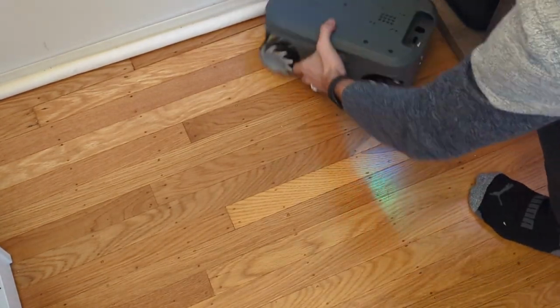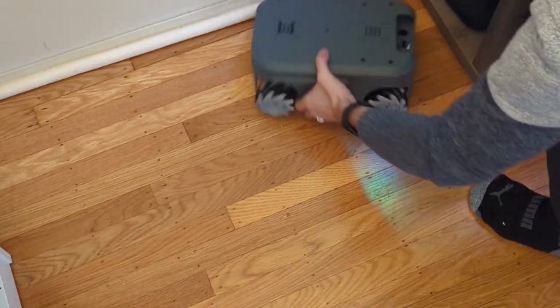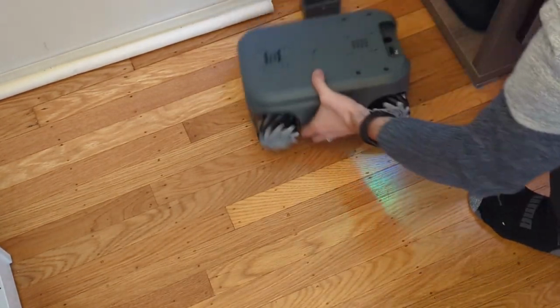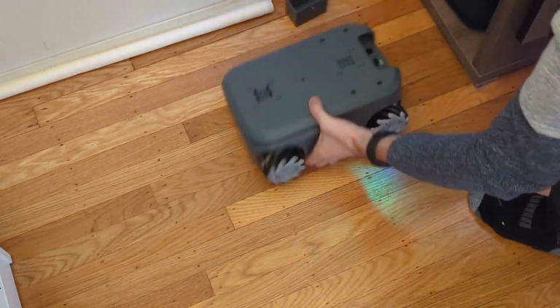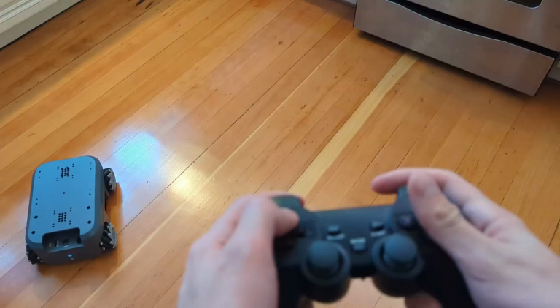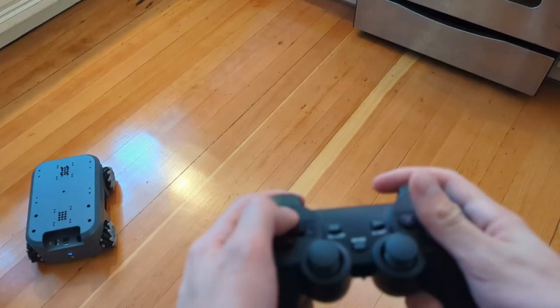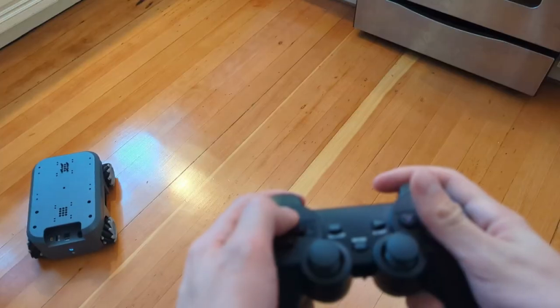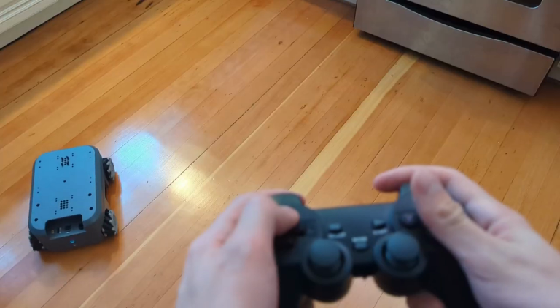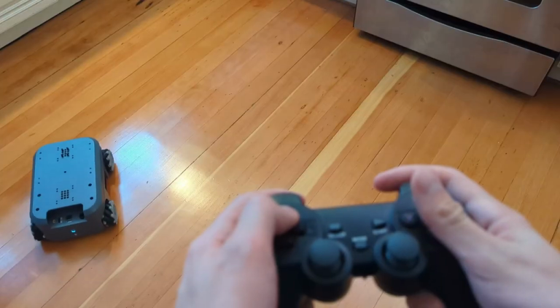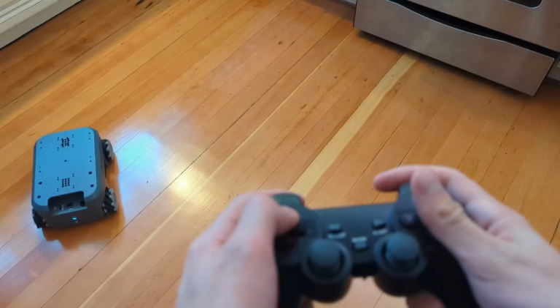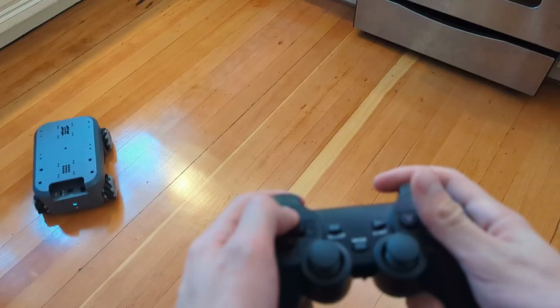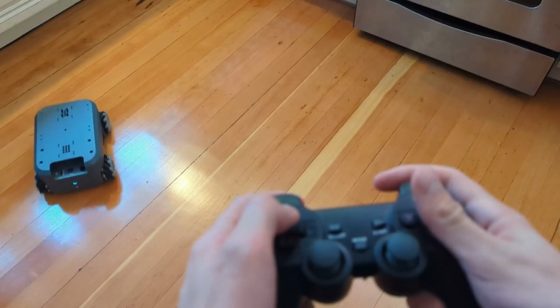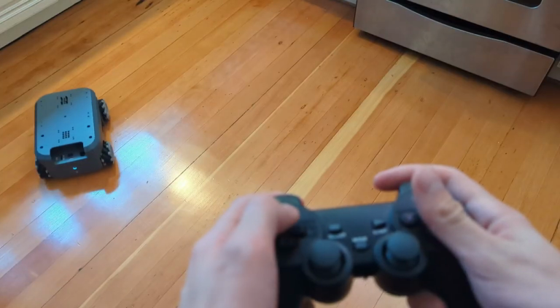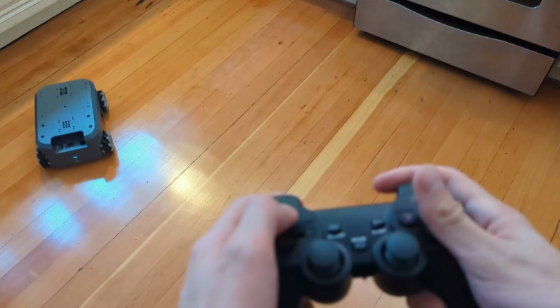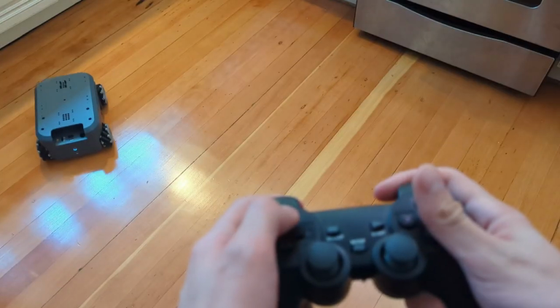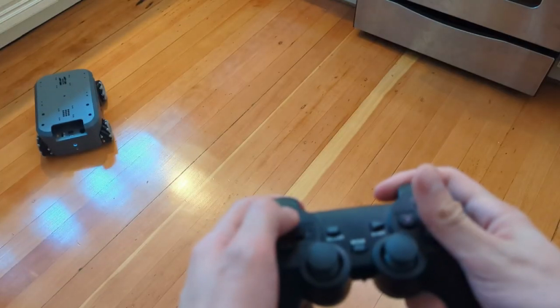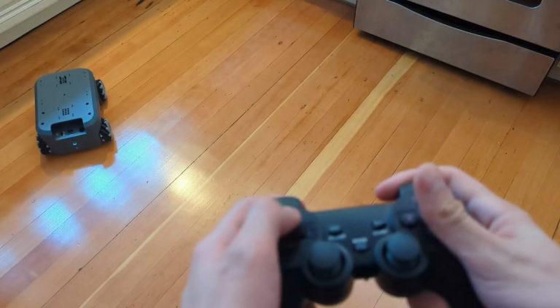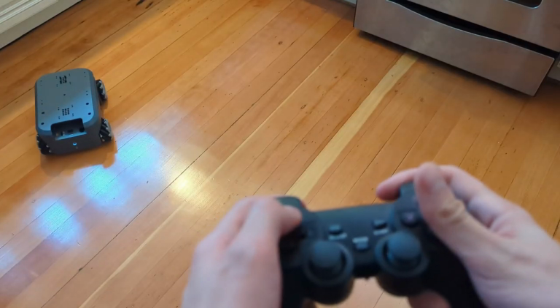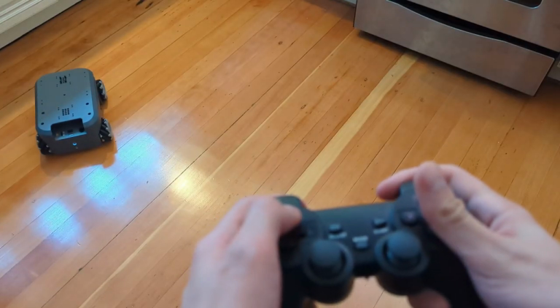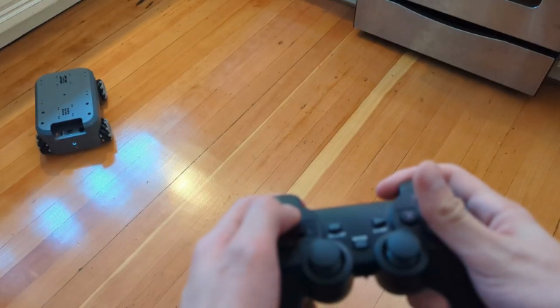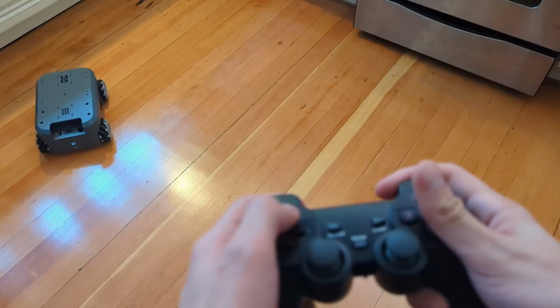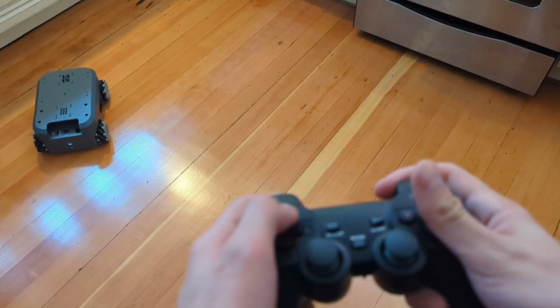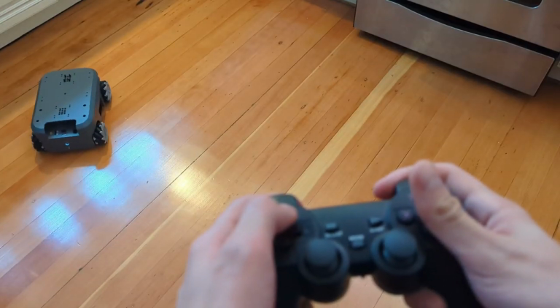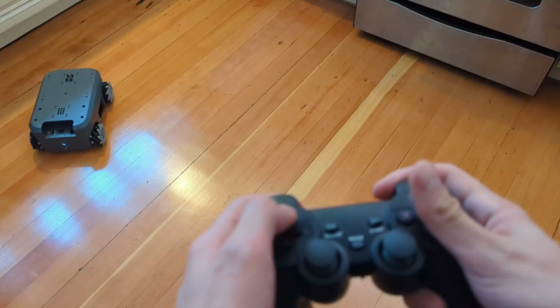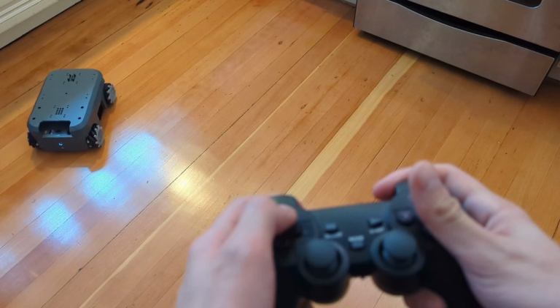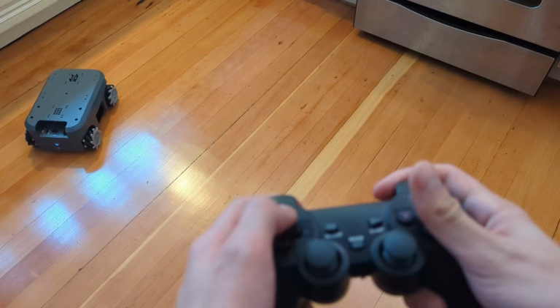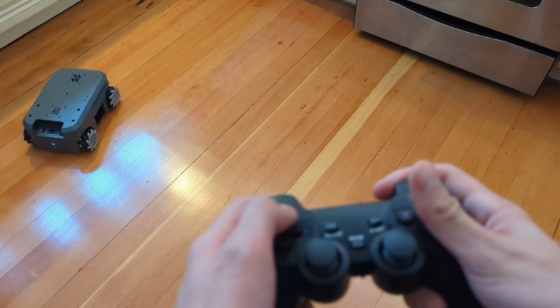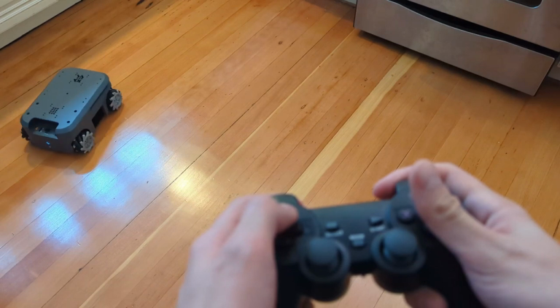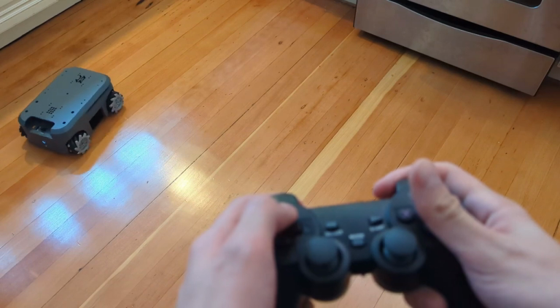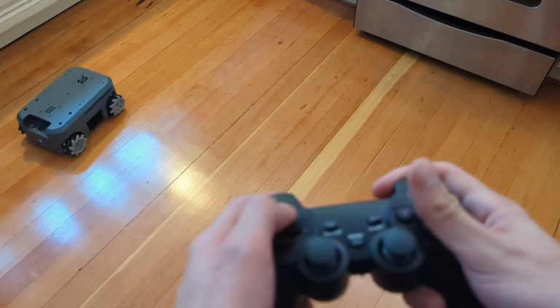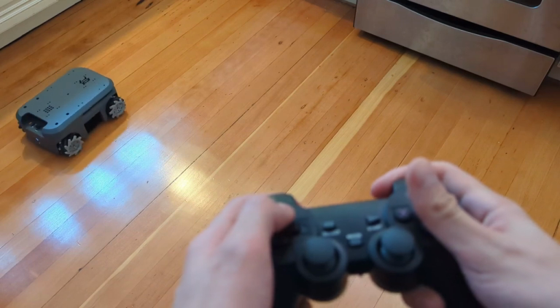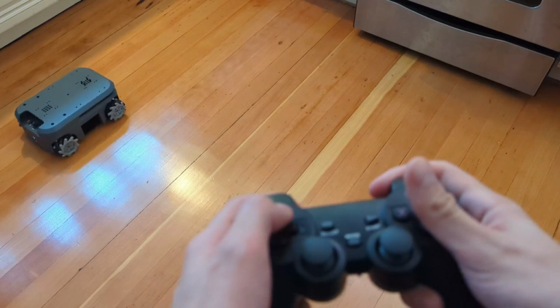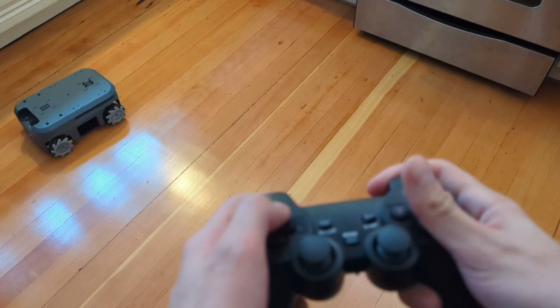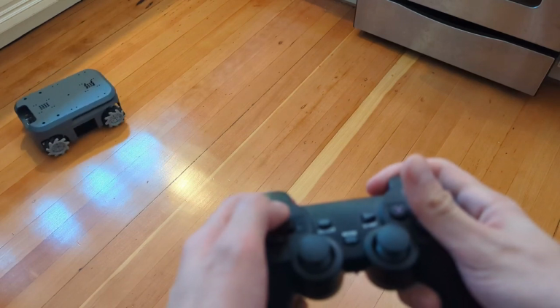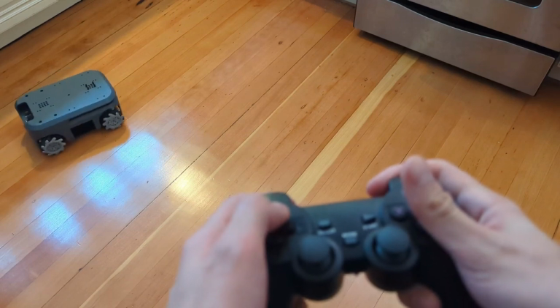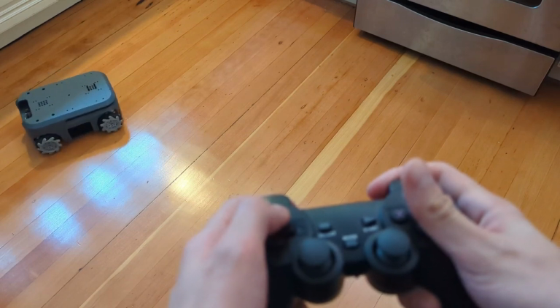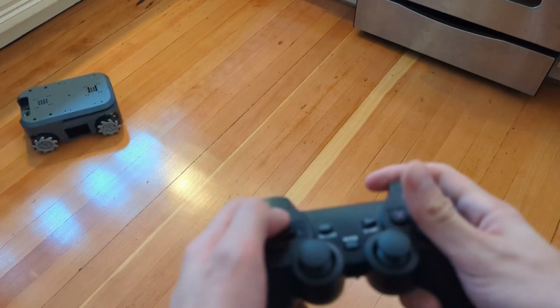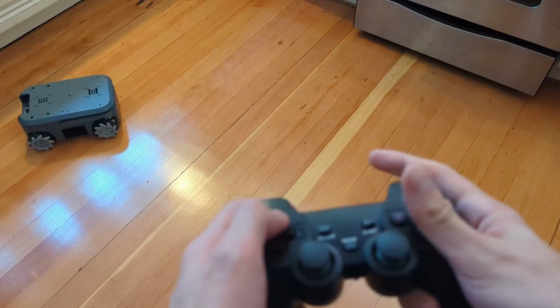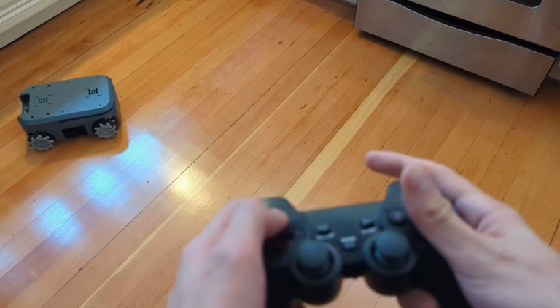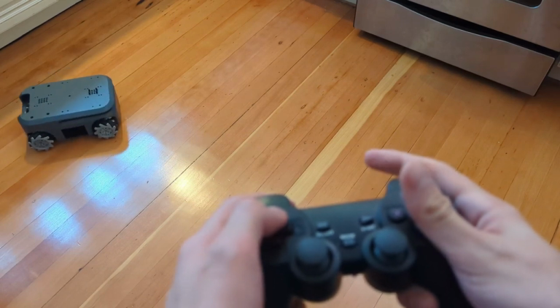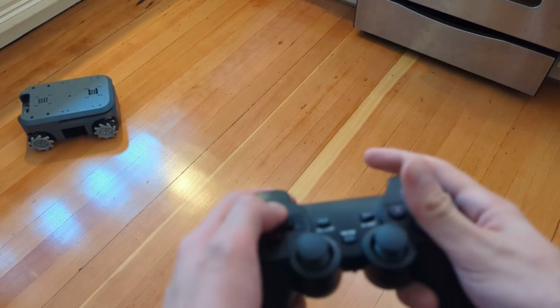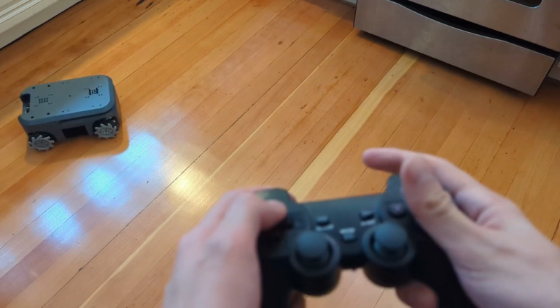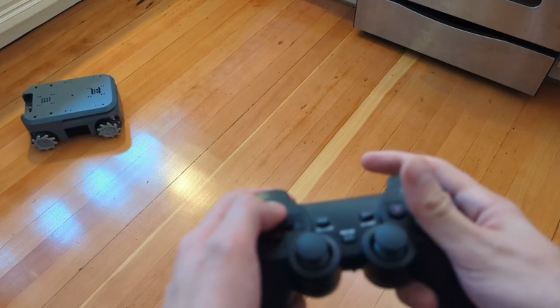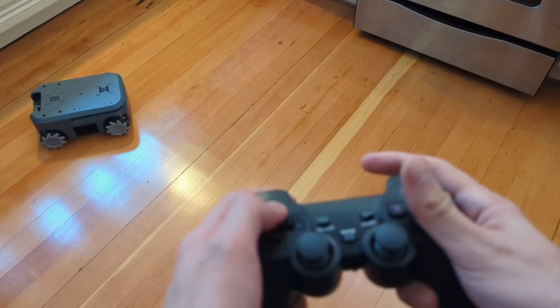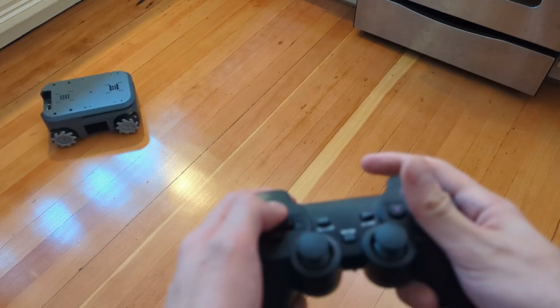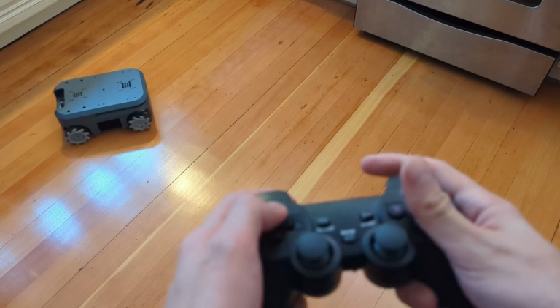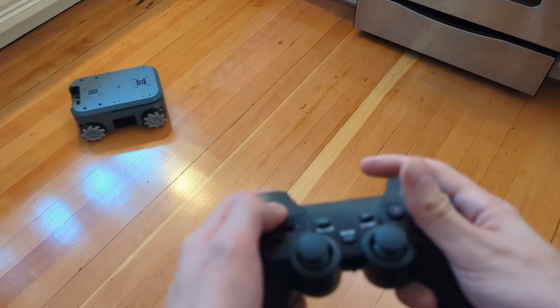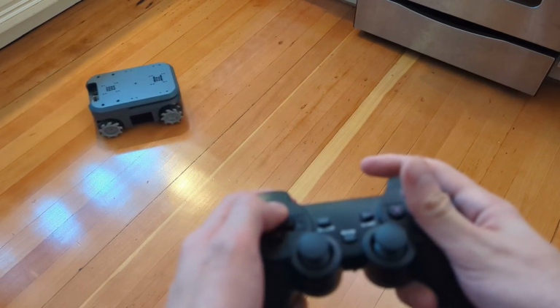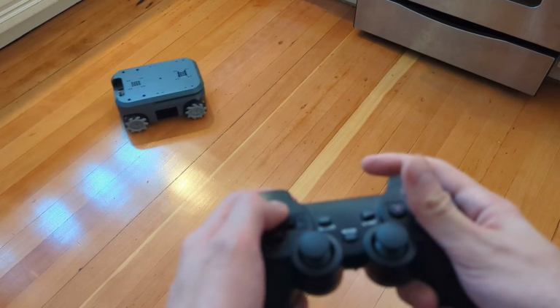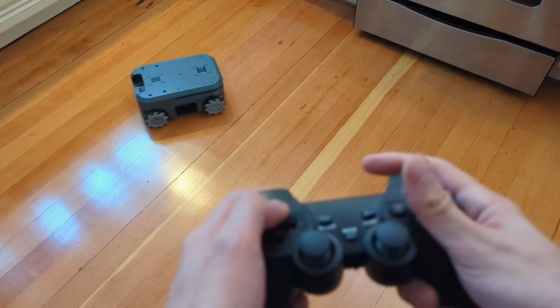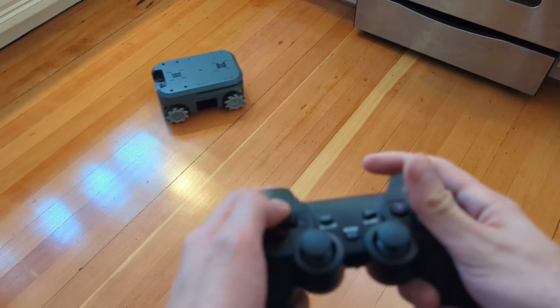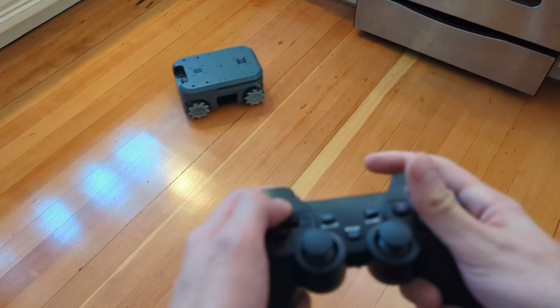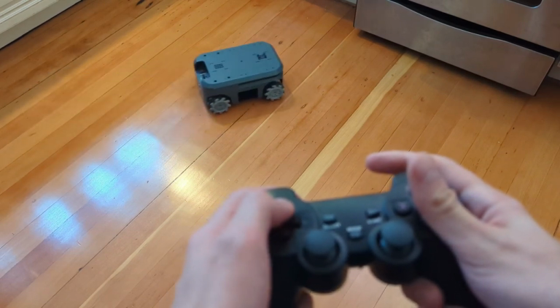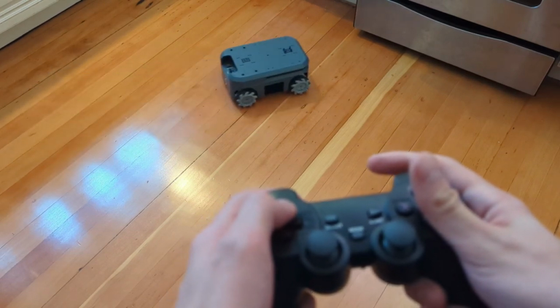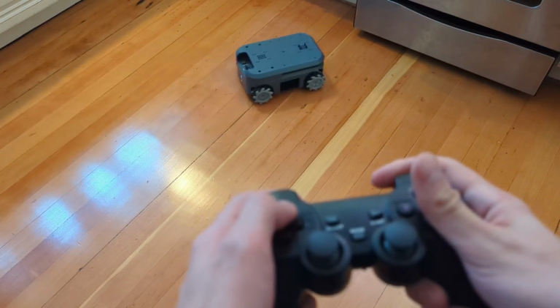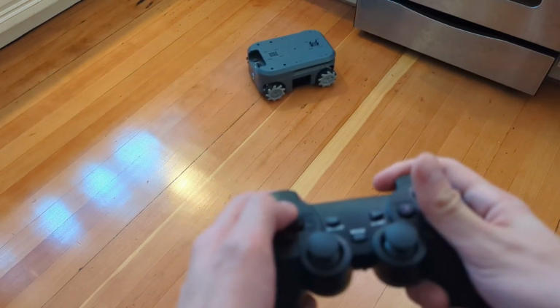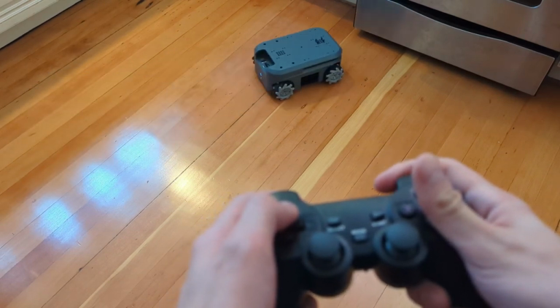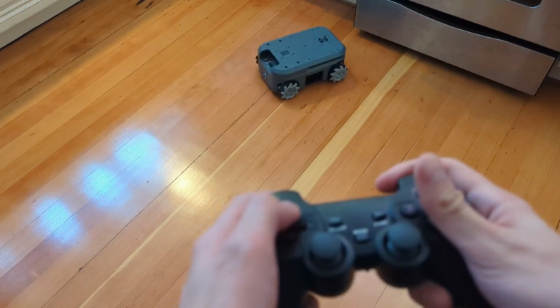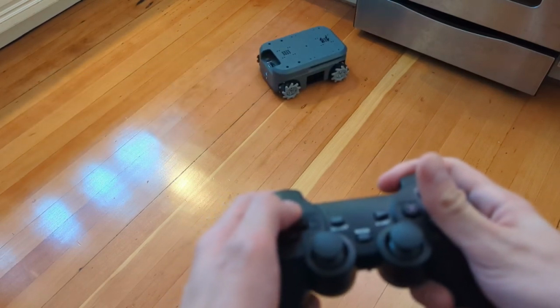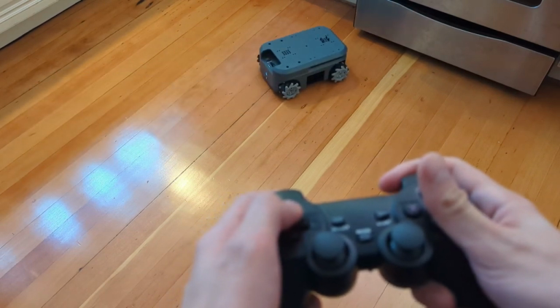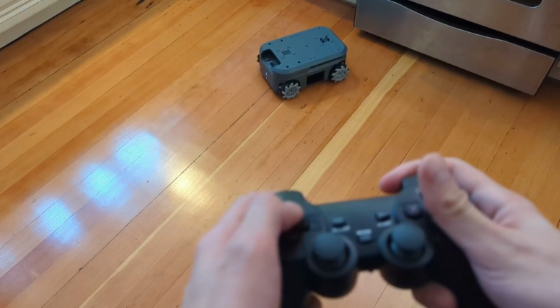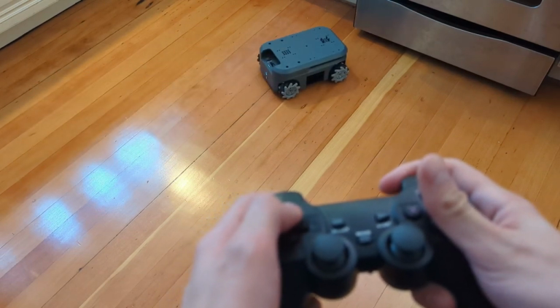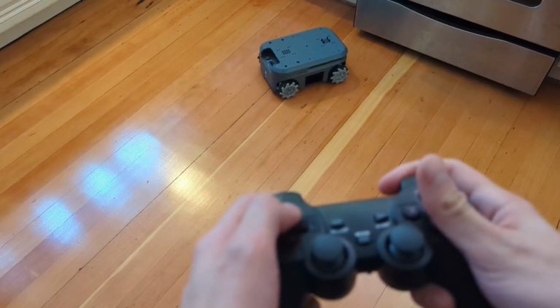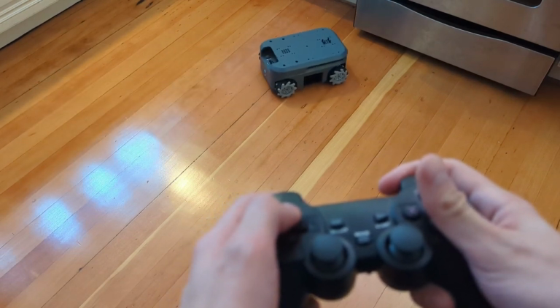I can't get the robot to stop moving with tele-op, so the remote control seems to work a lot better.